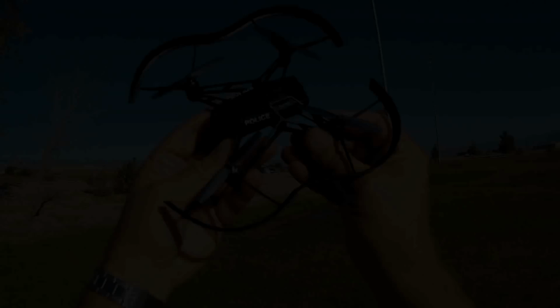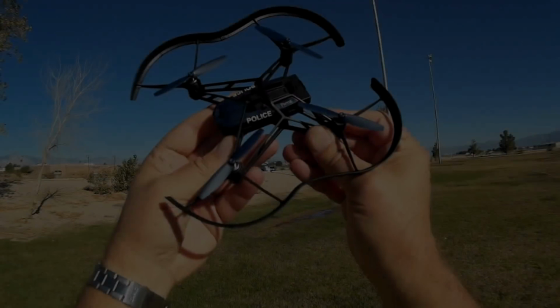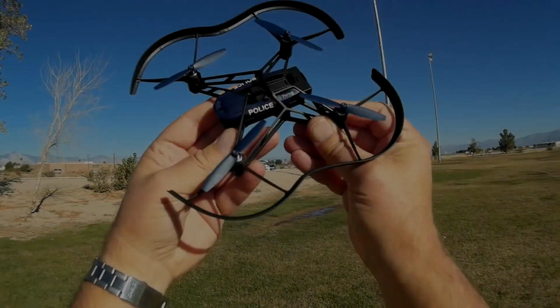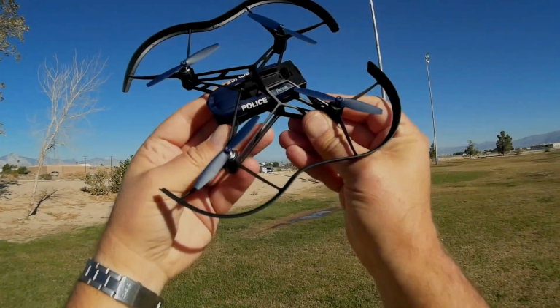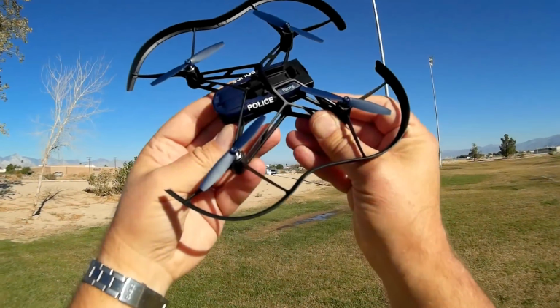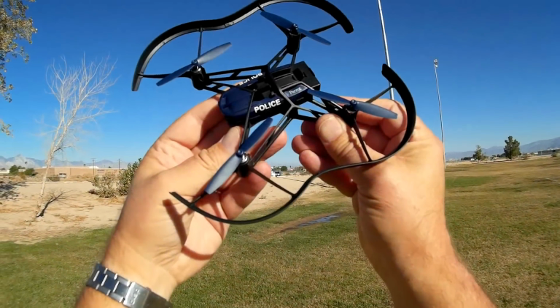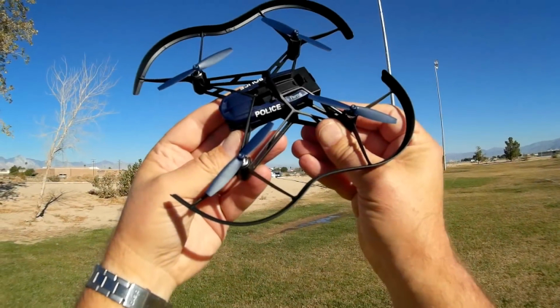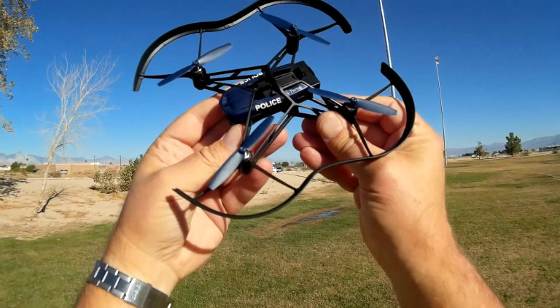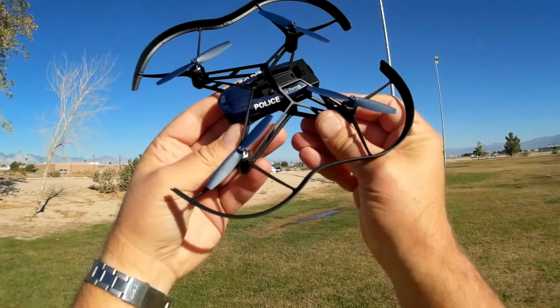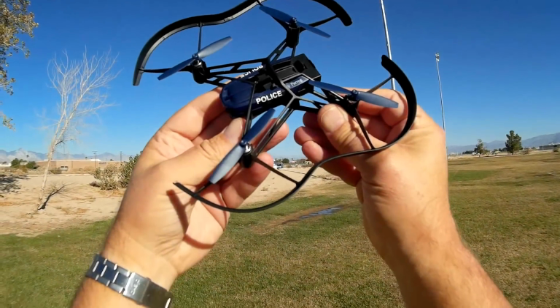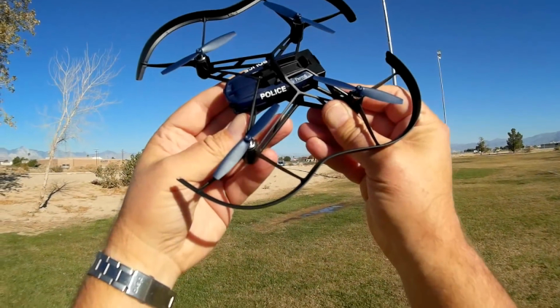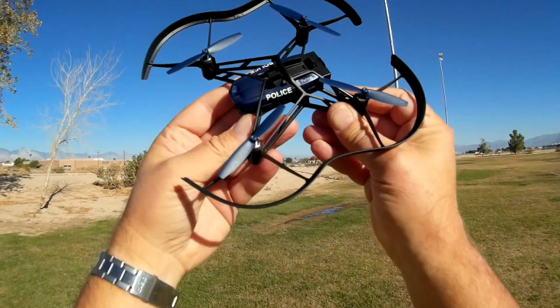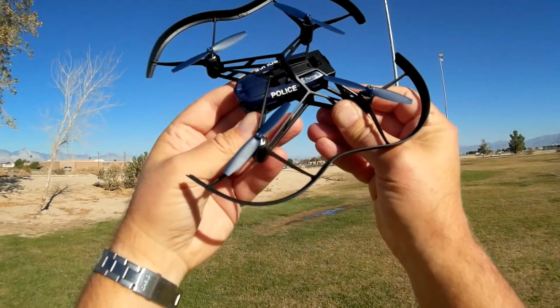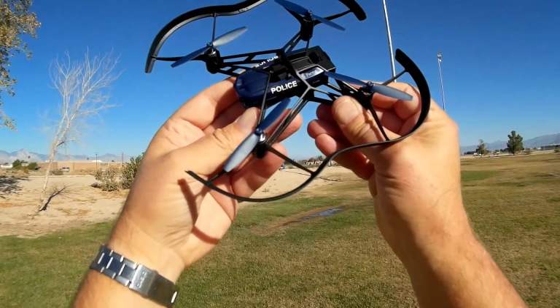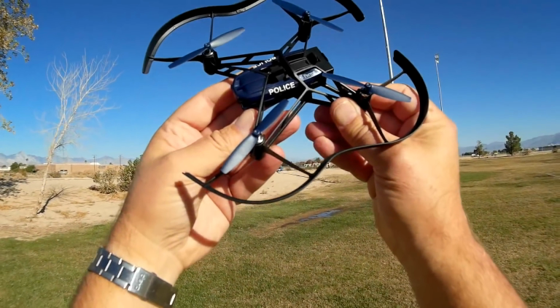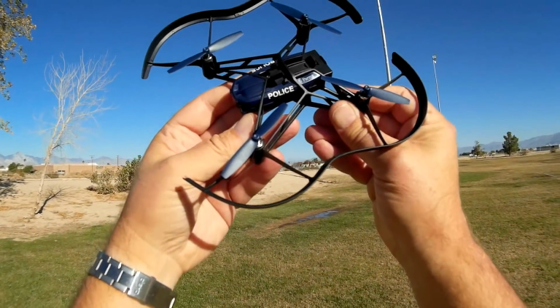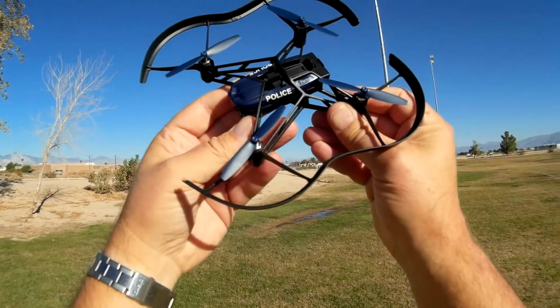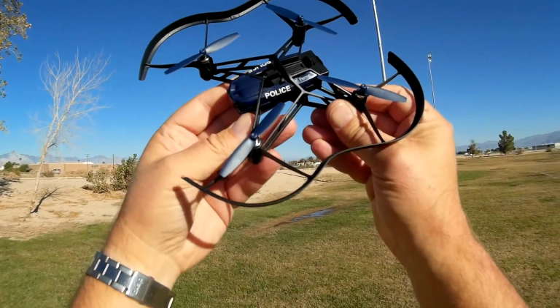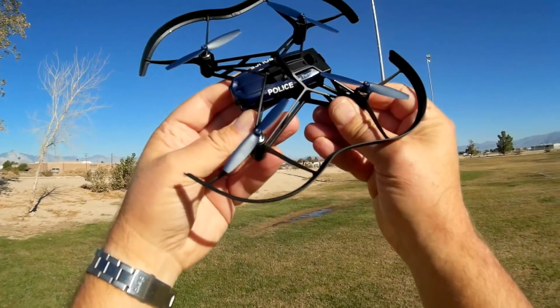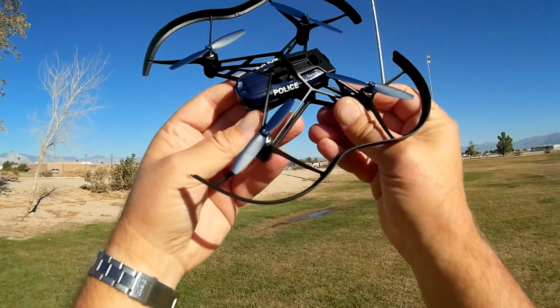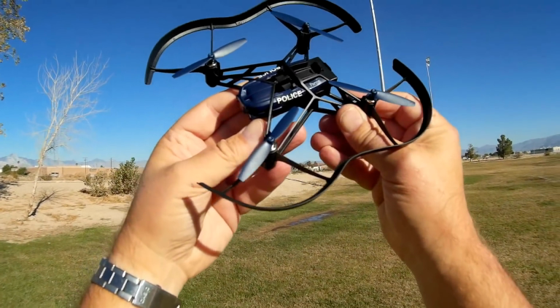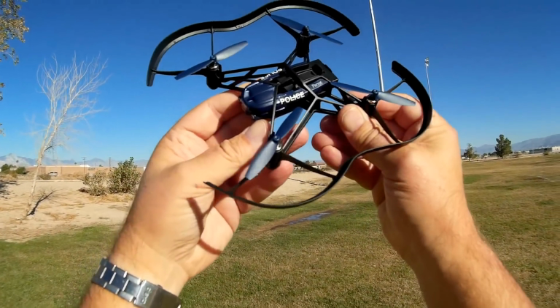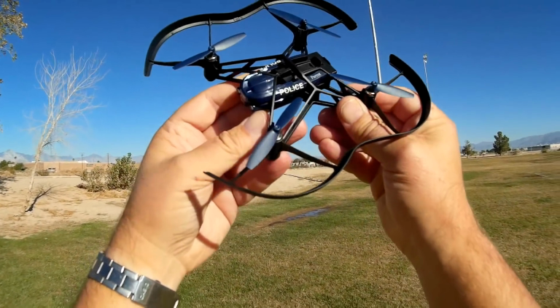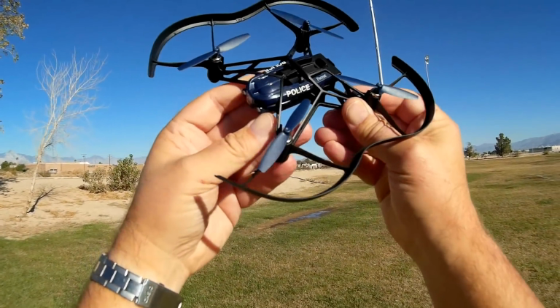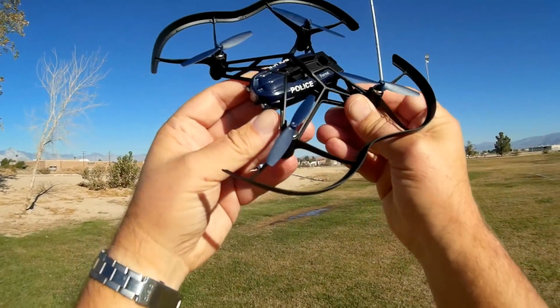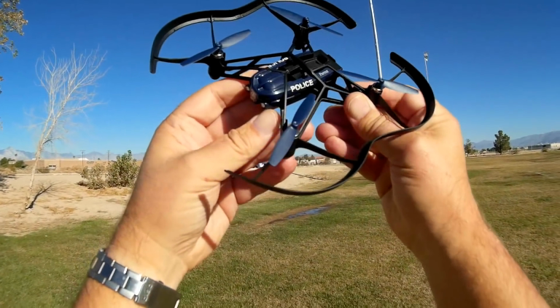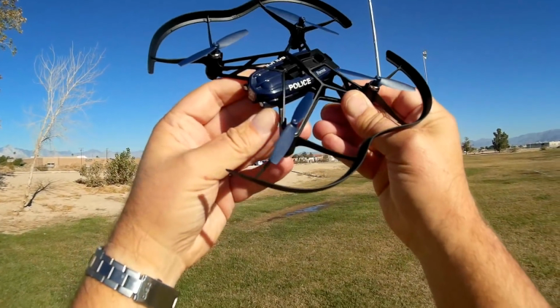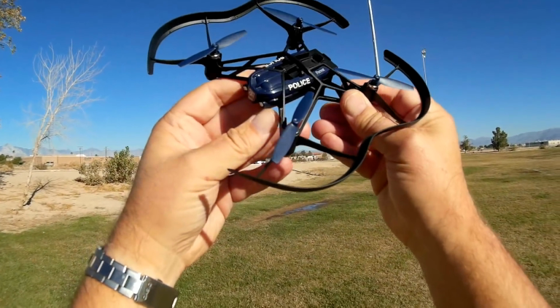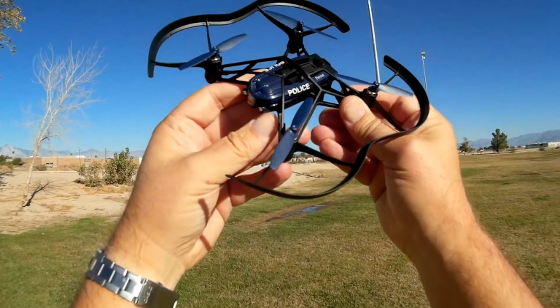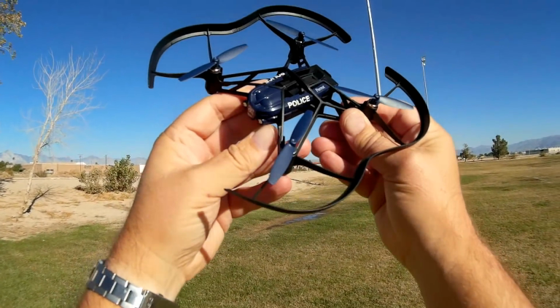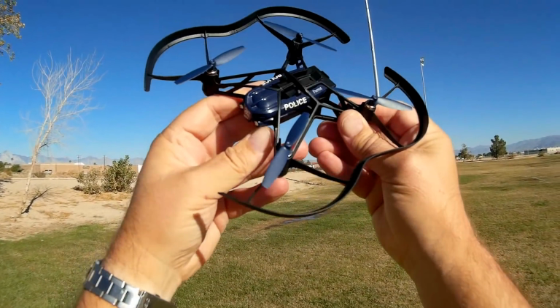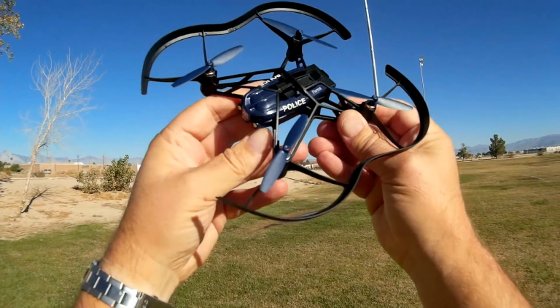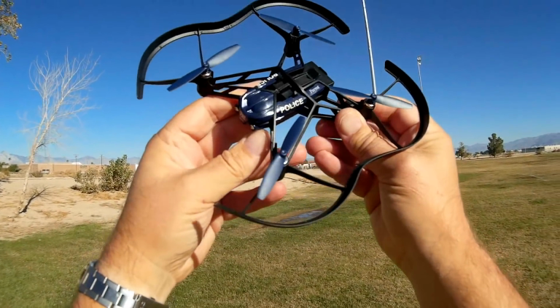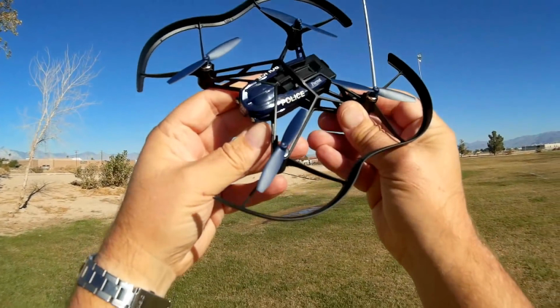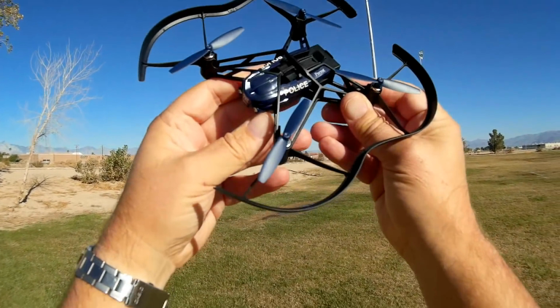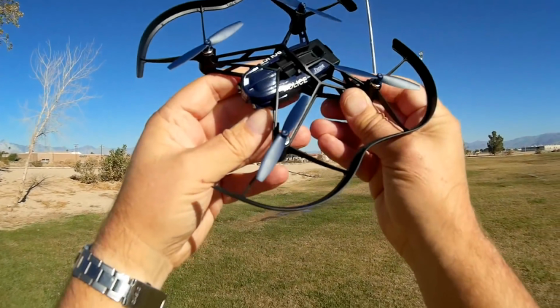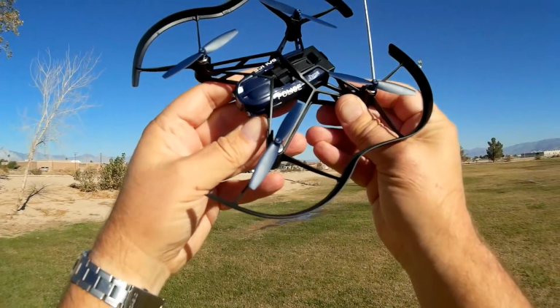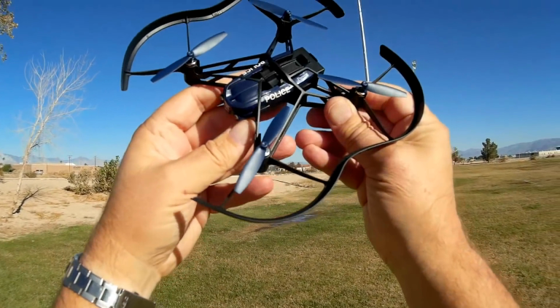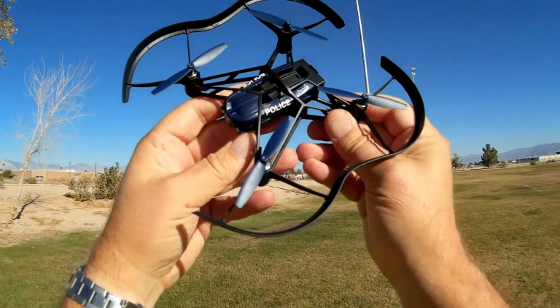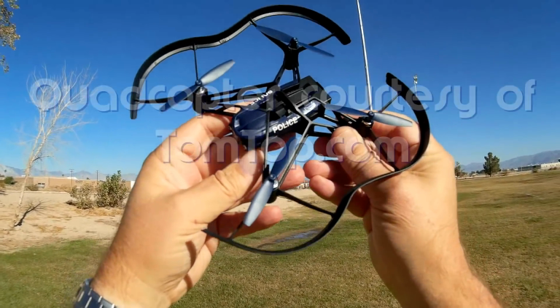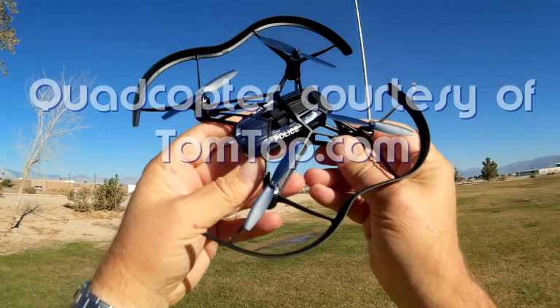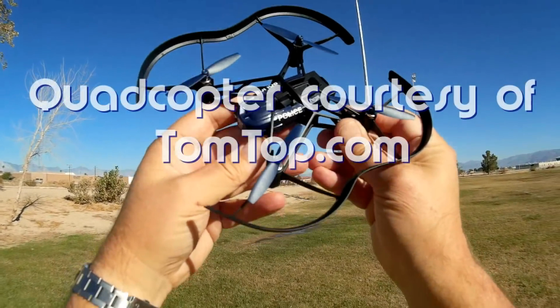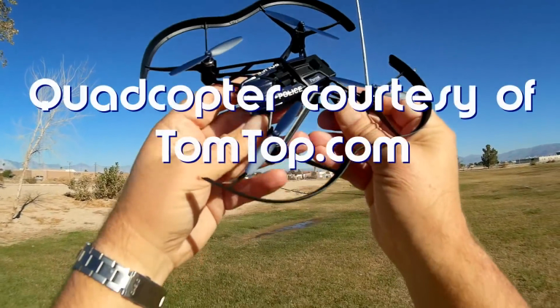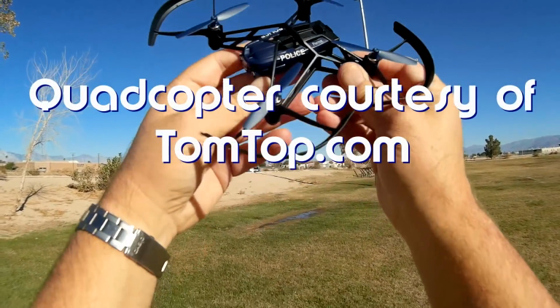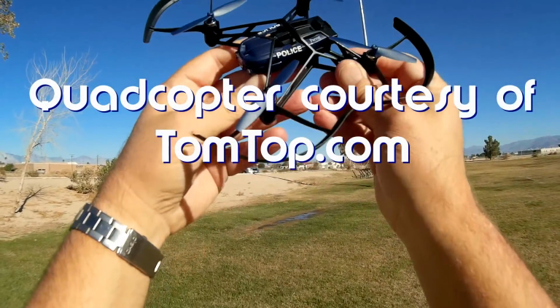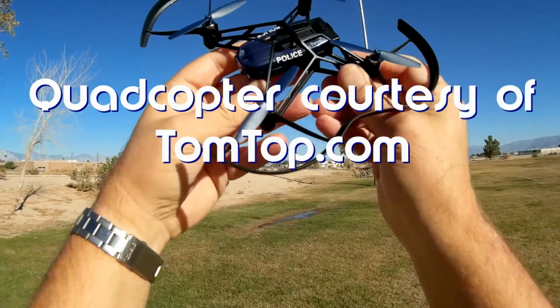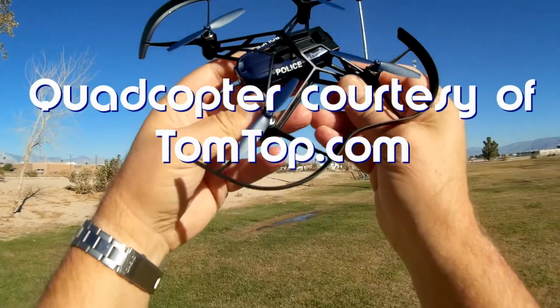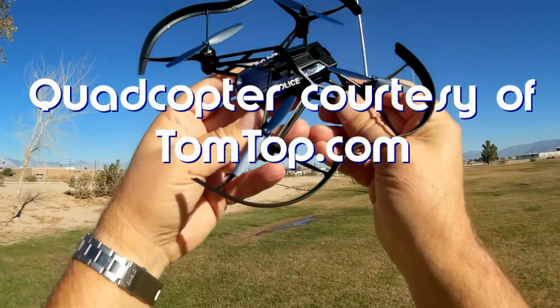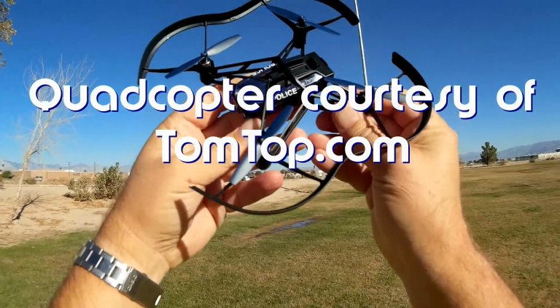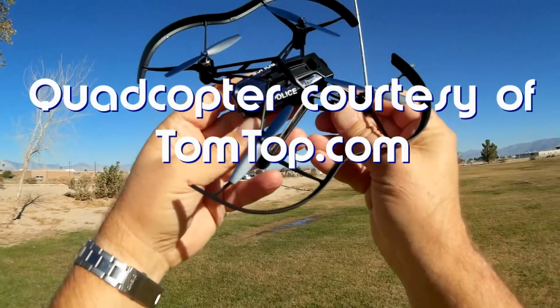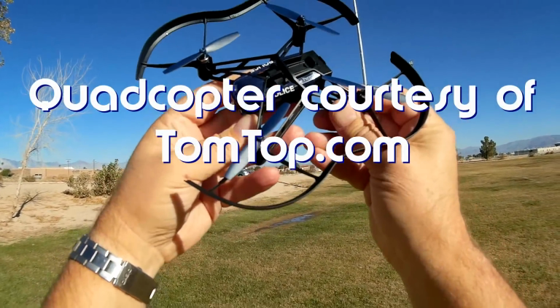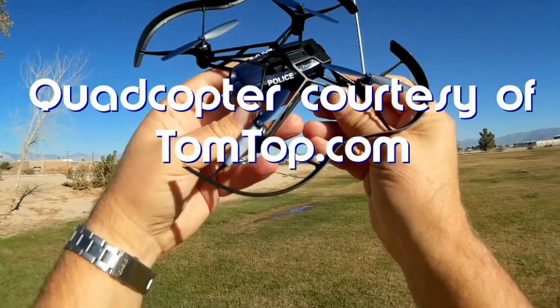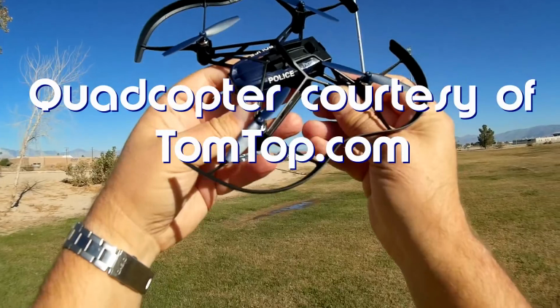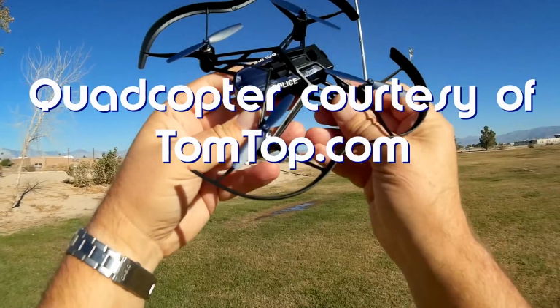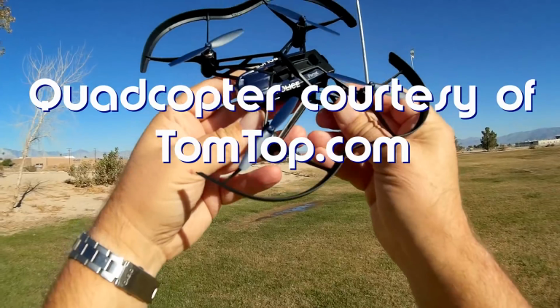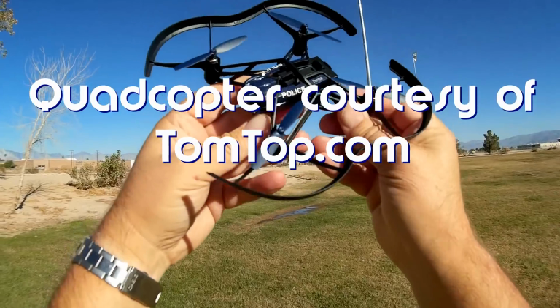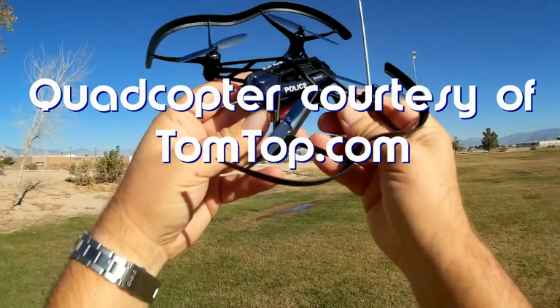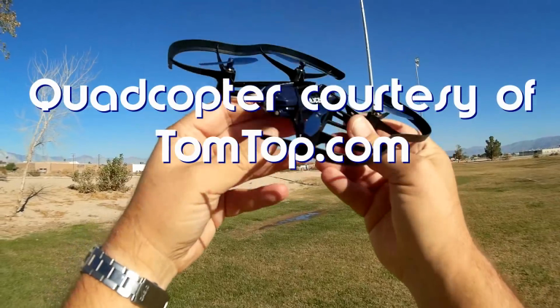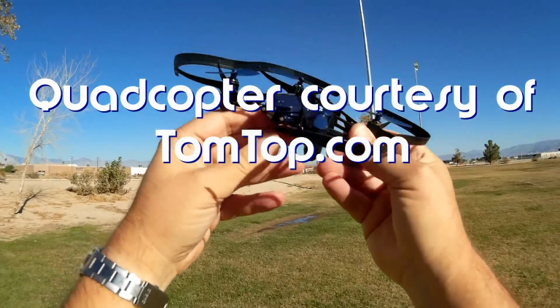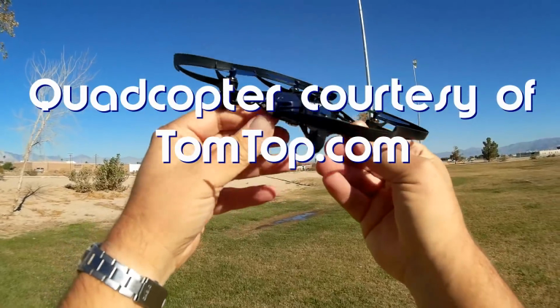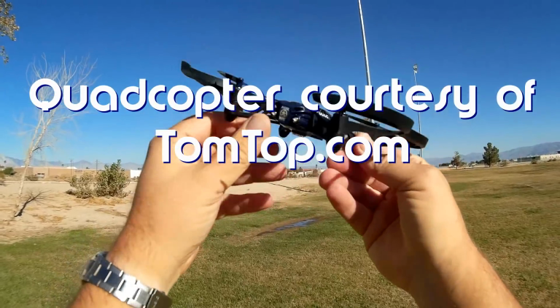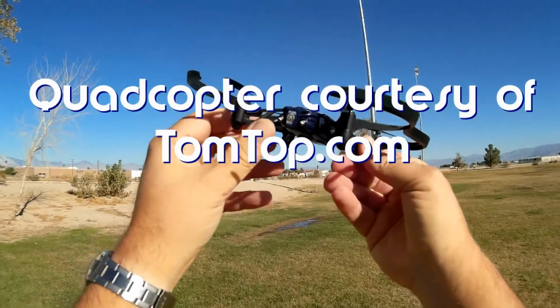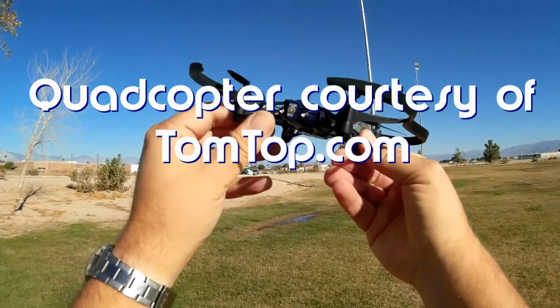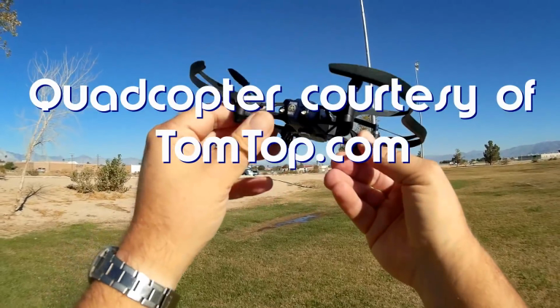Good morning, Quadcopter101 here. What I got for you today is a review of the Parrot Mini Drone, the Airborne Knight McLean.